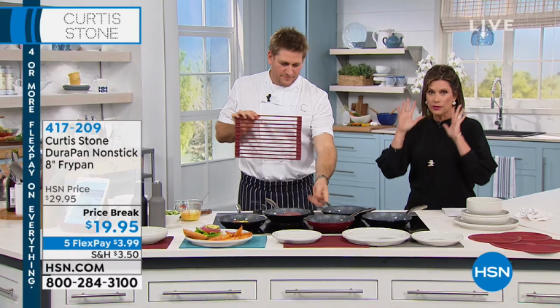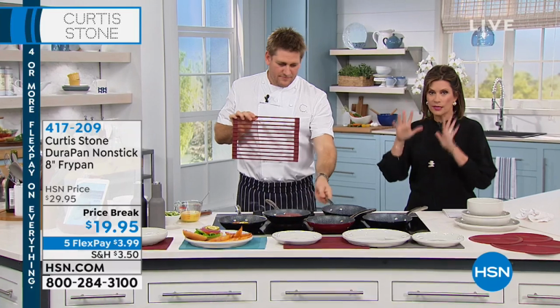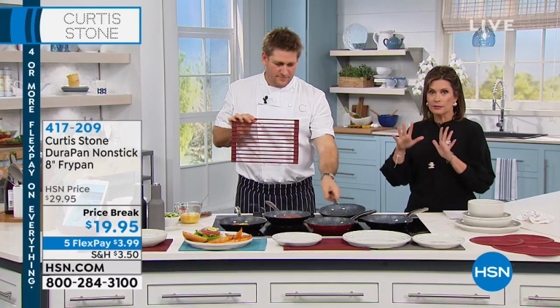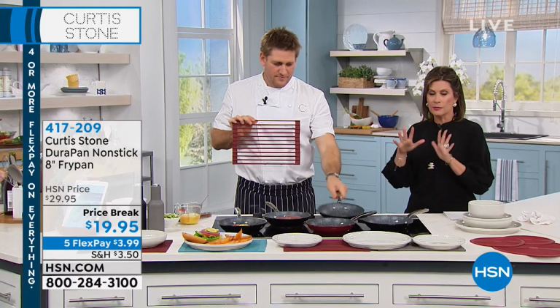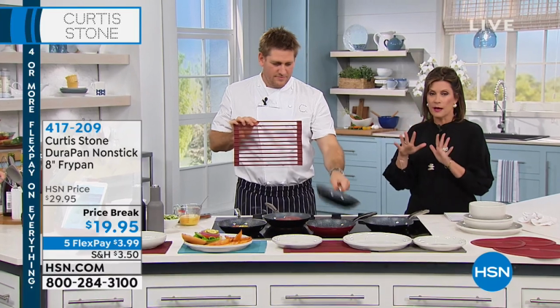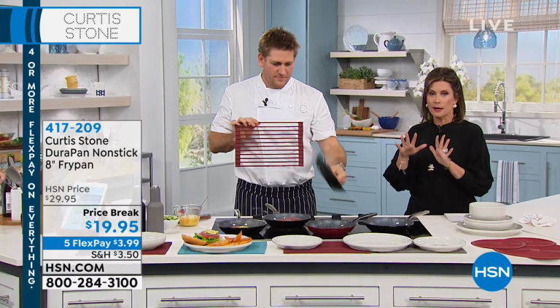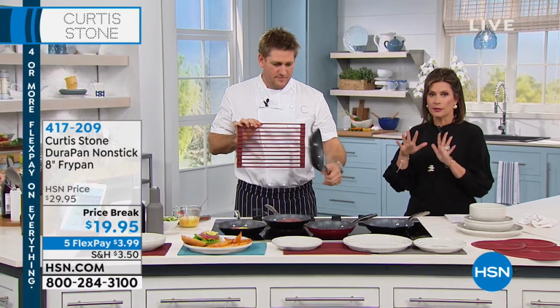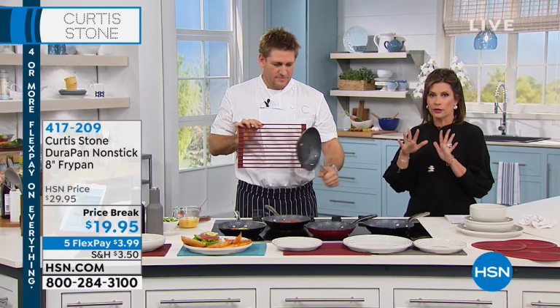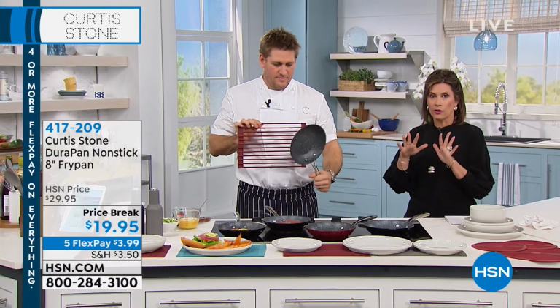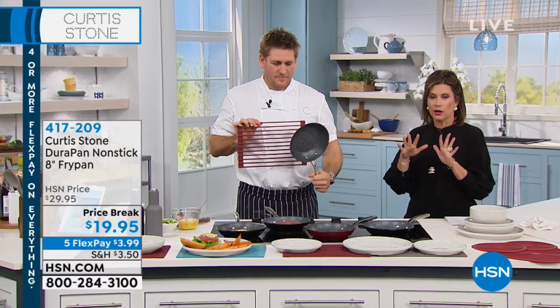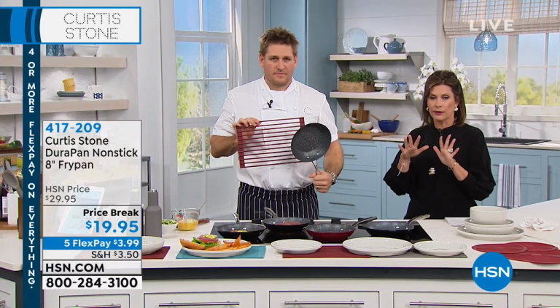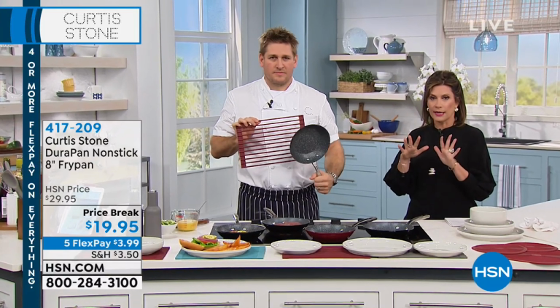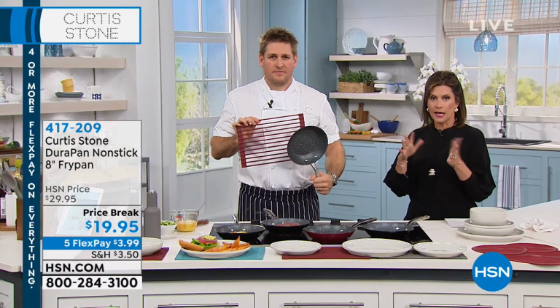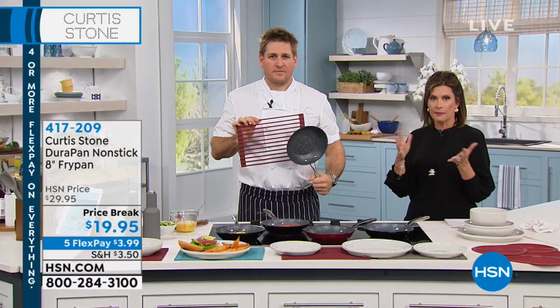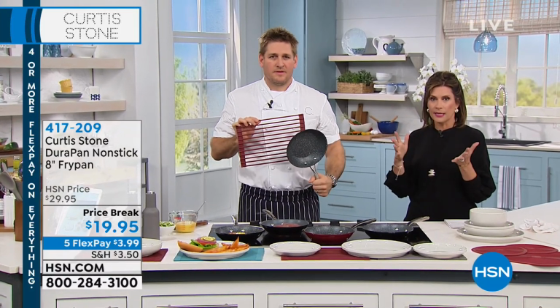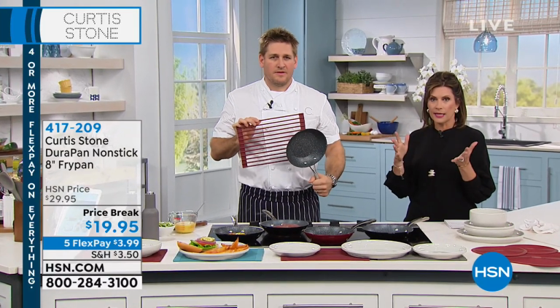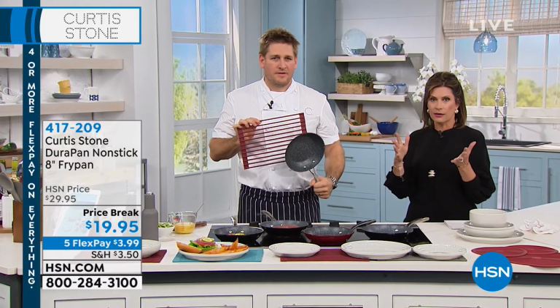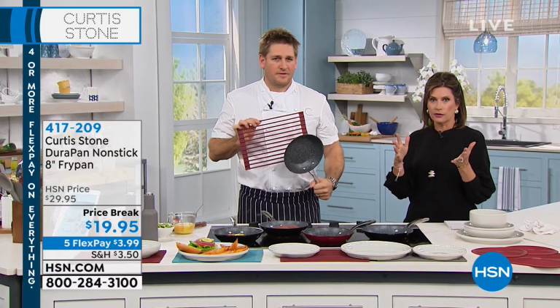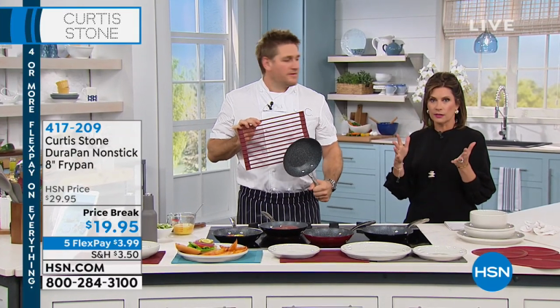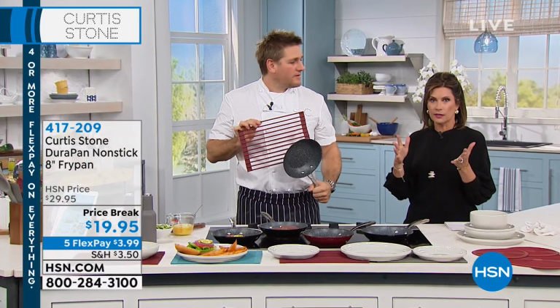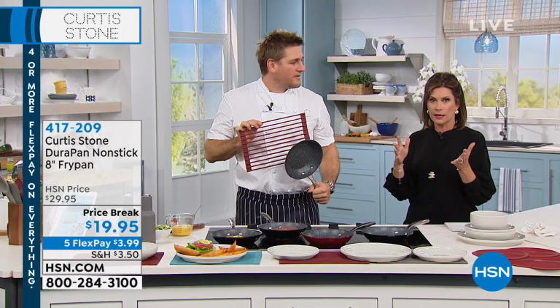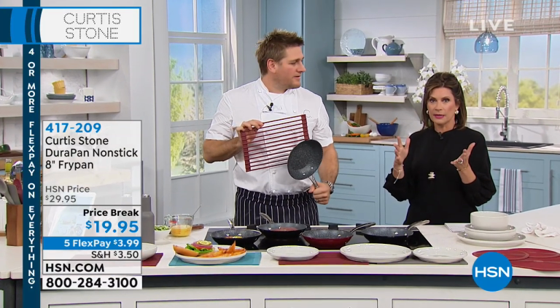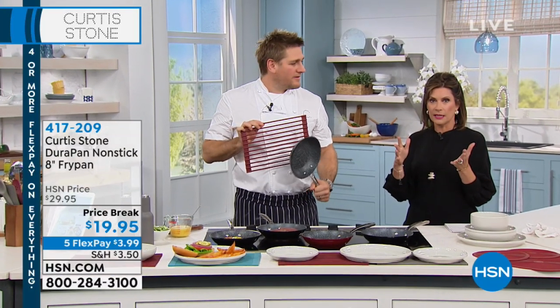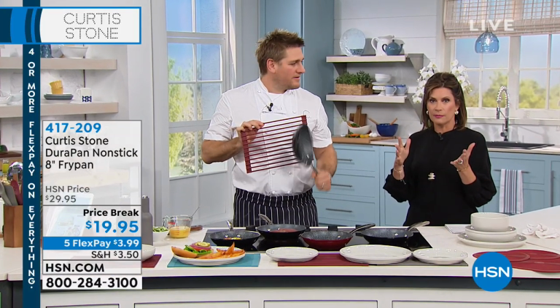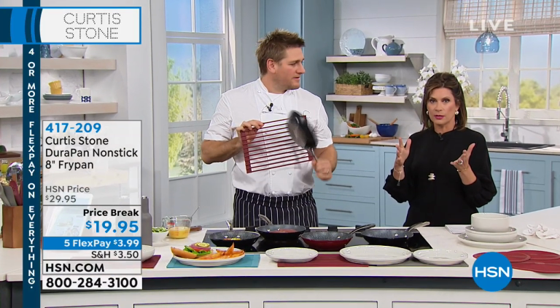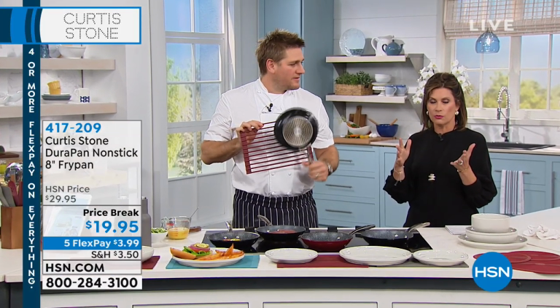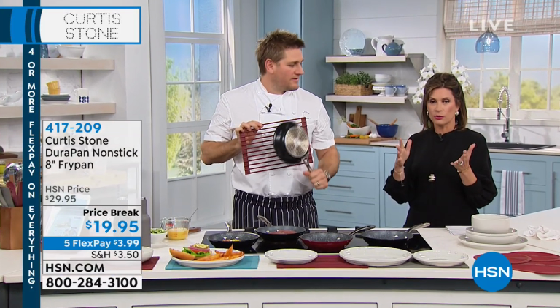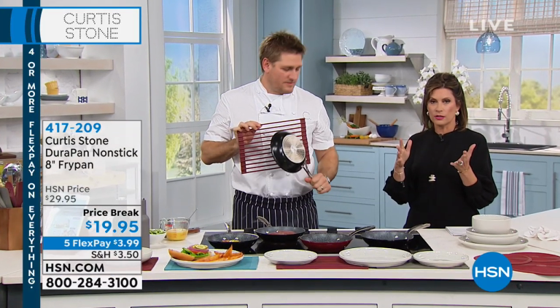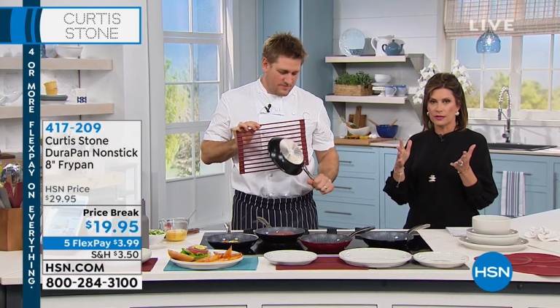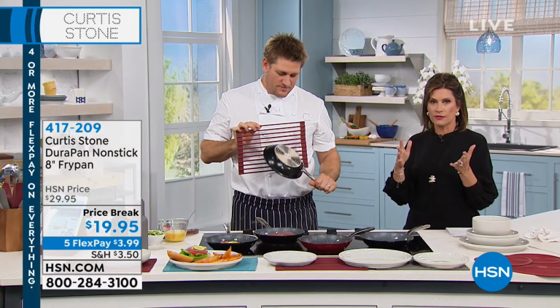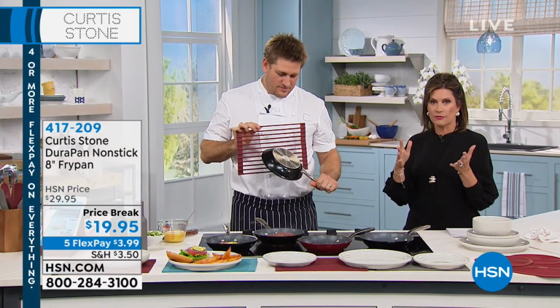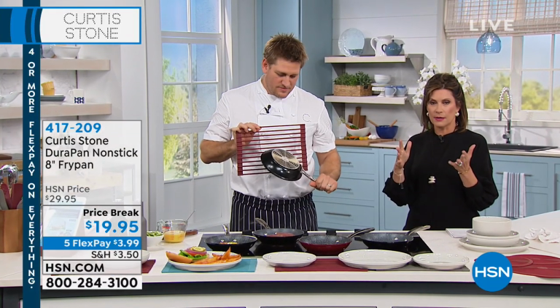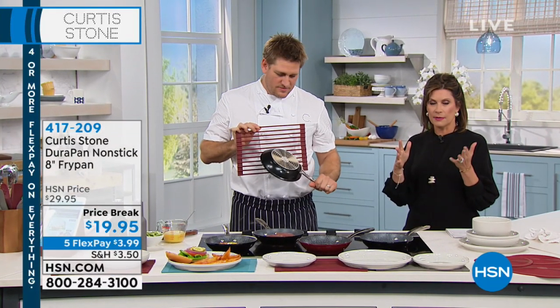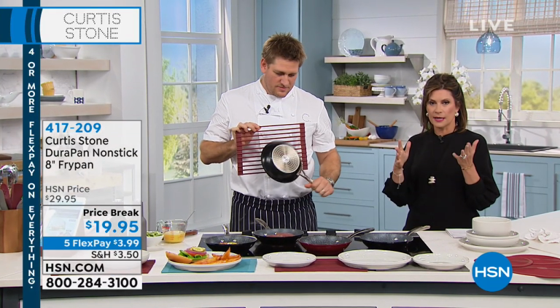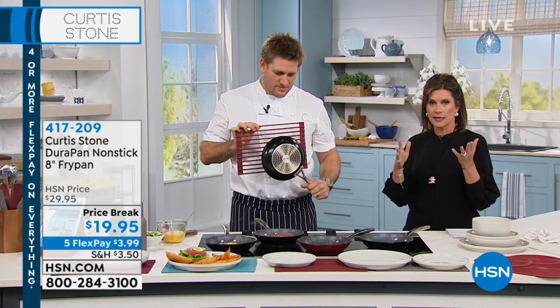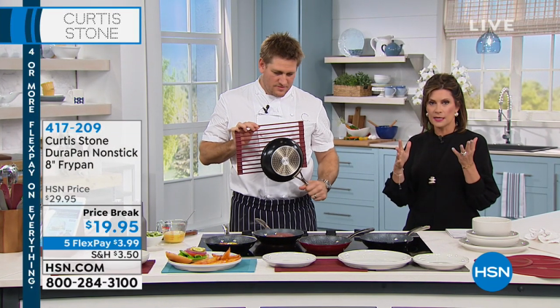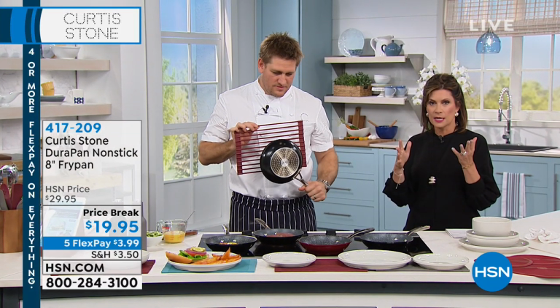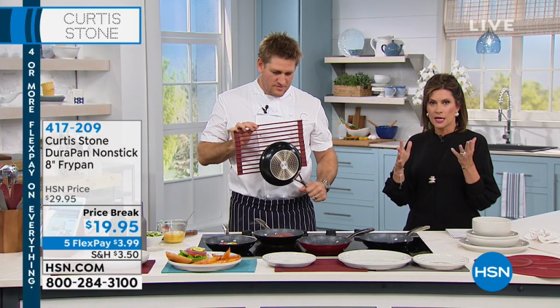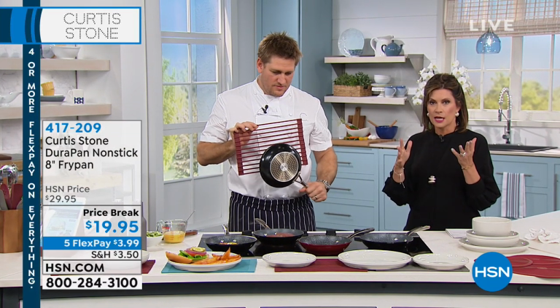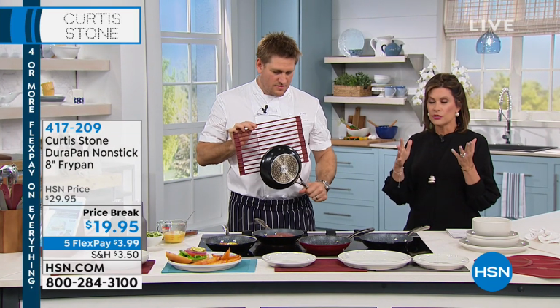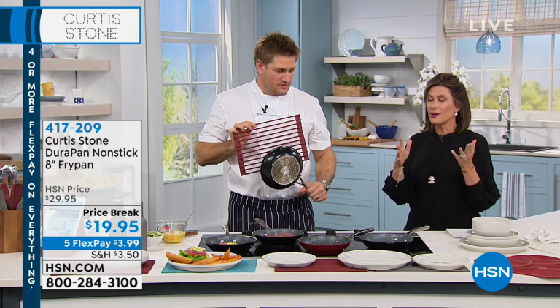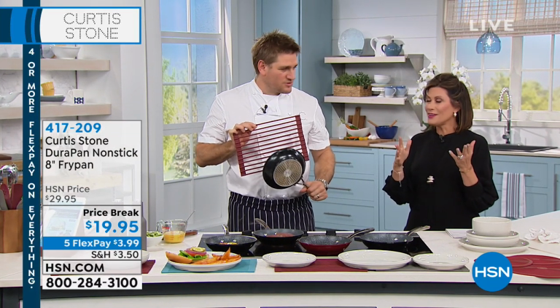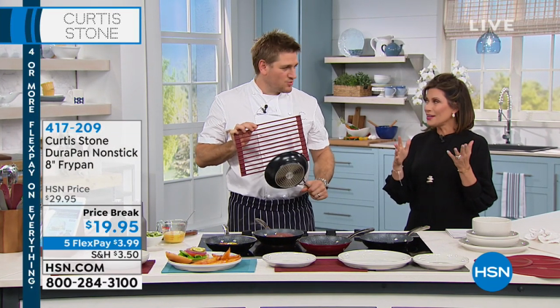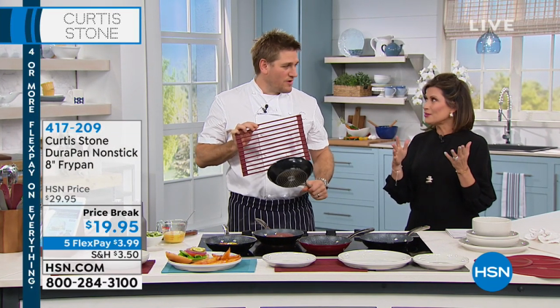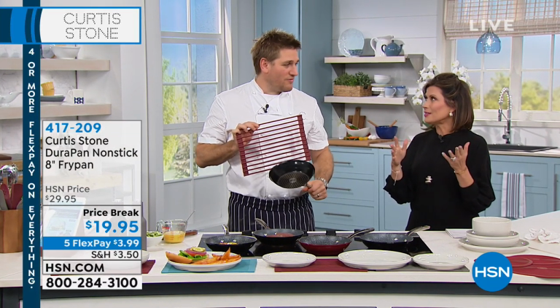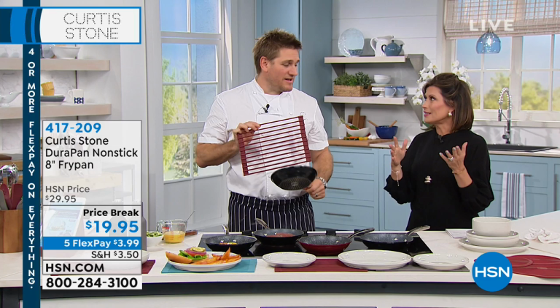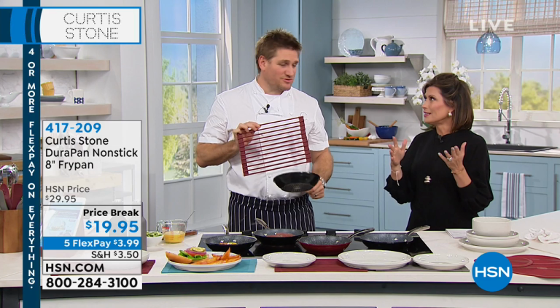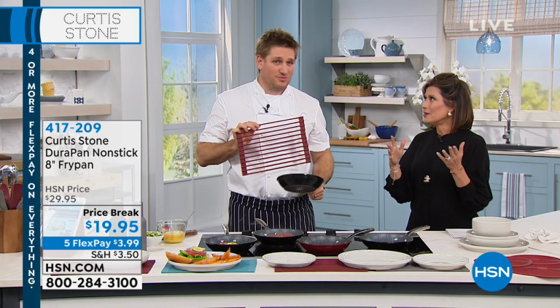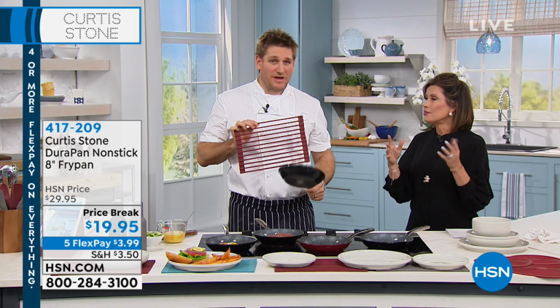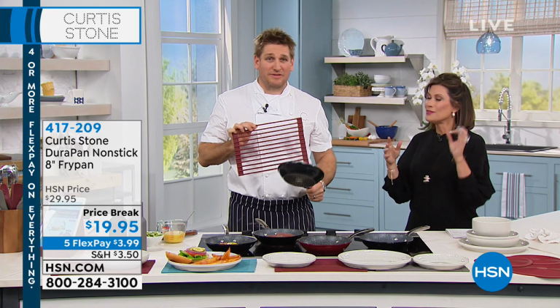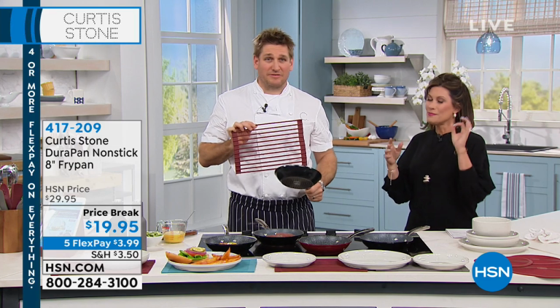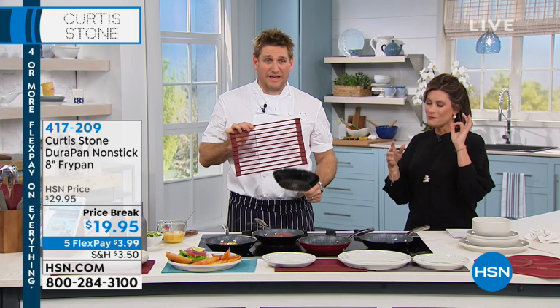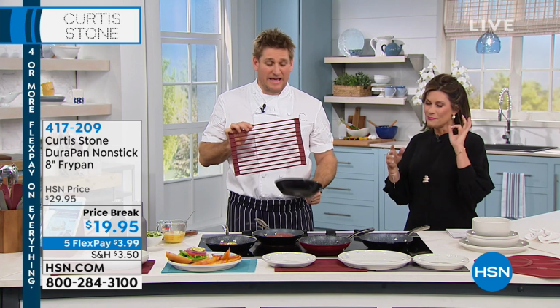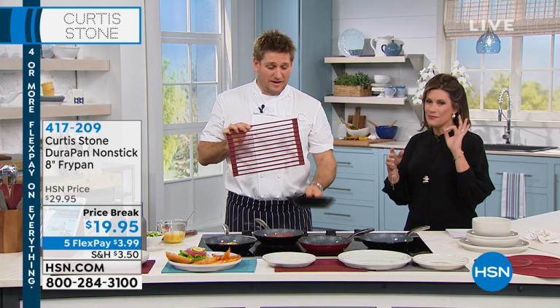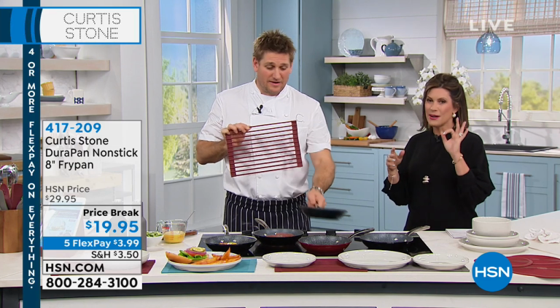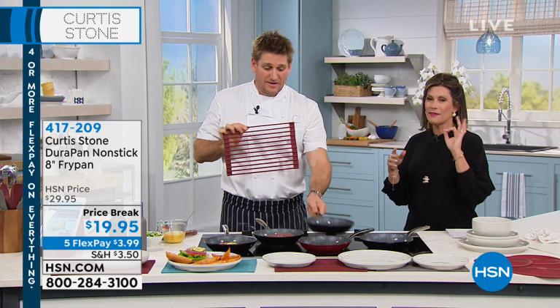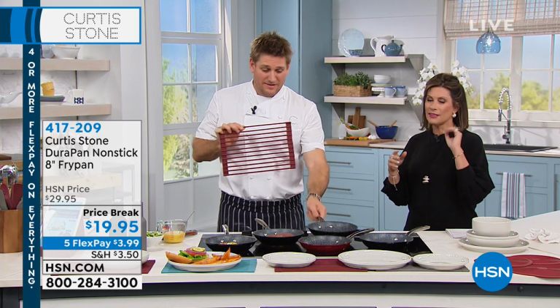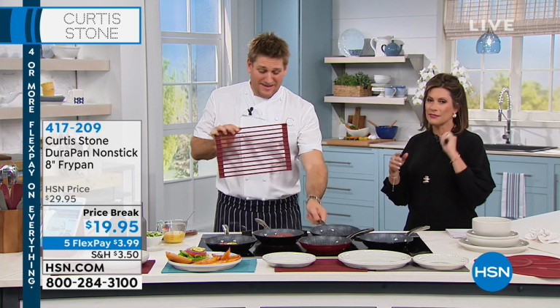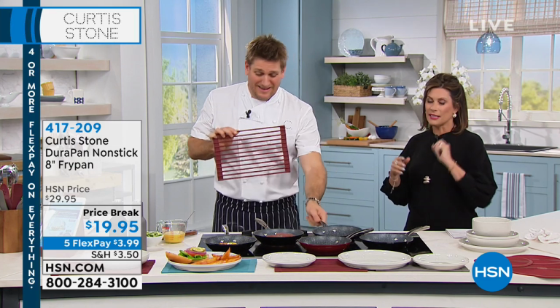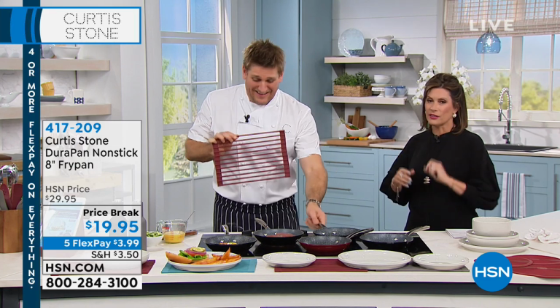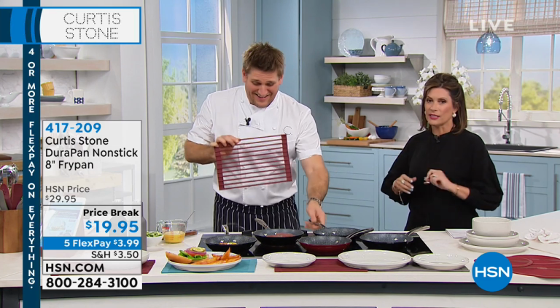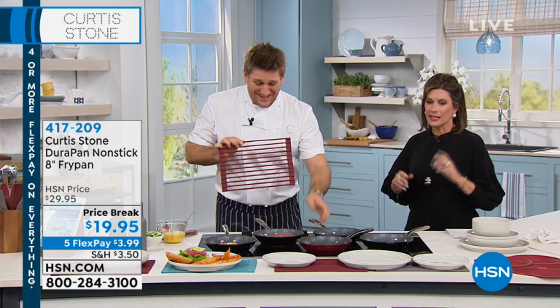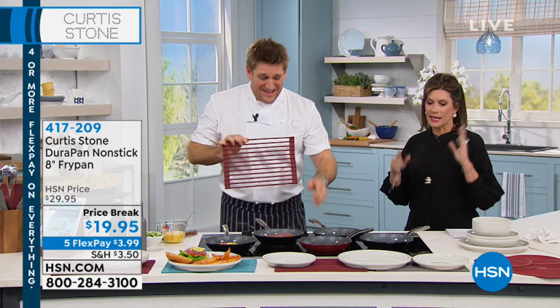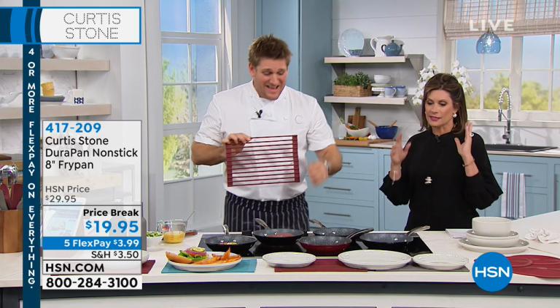Incredibly popular already. How many, Aaron? How many have been ordered of the fry pan? 1,200. We haven't even aired it yet.